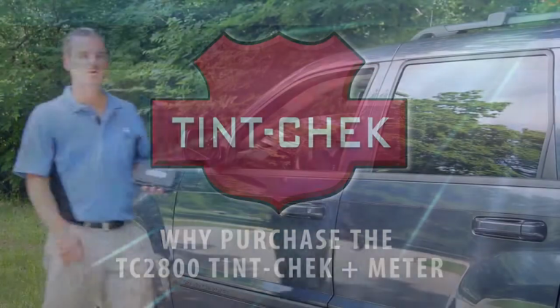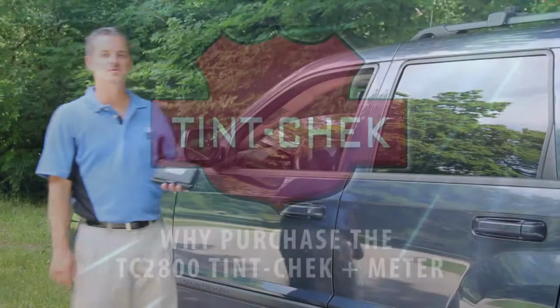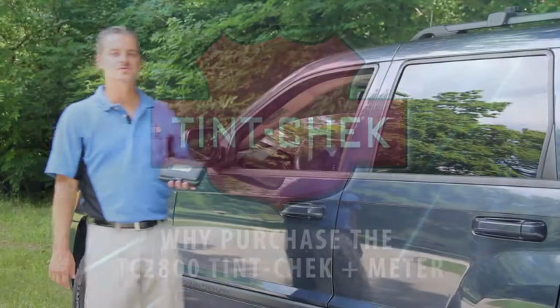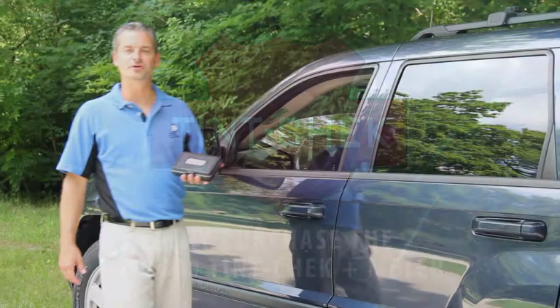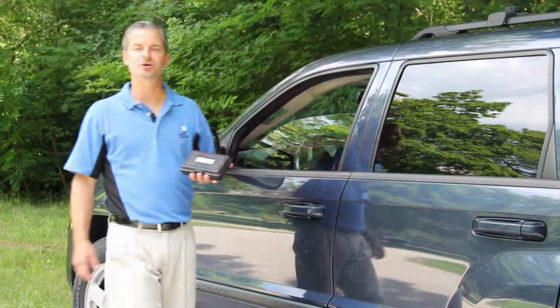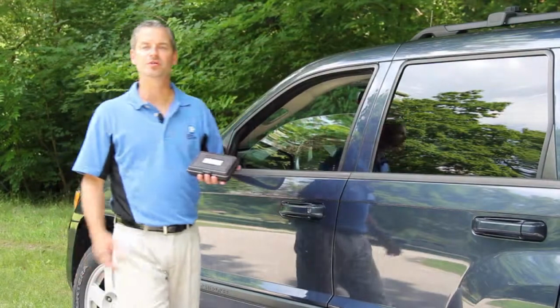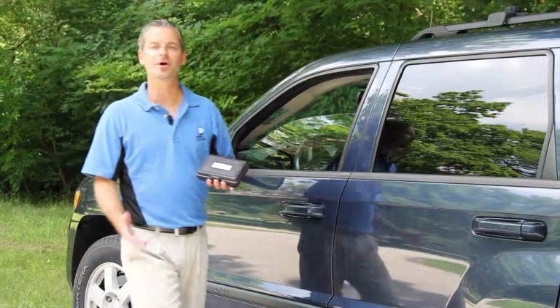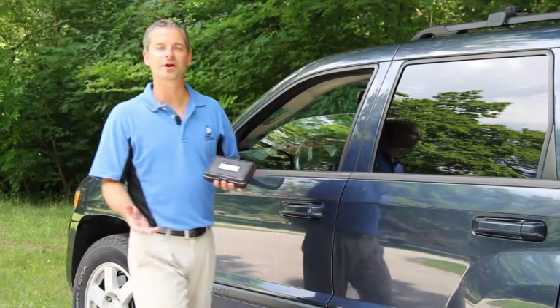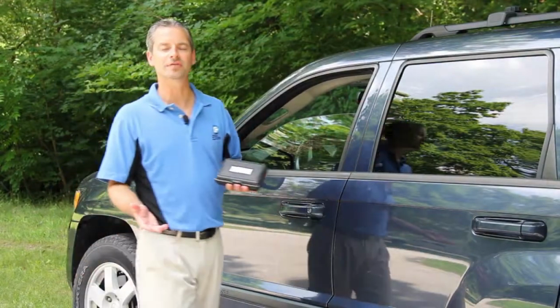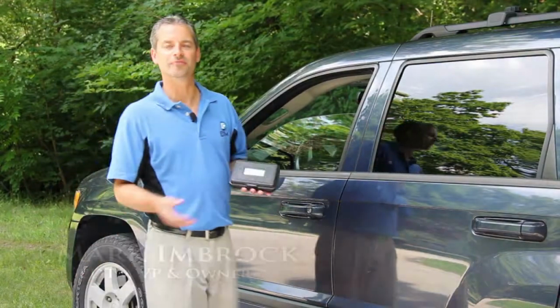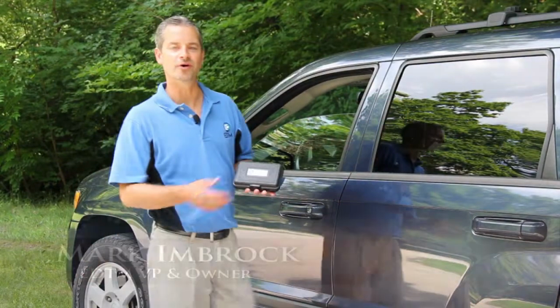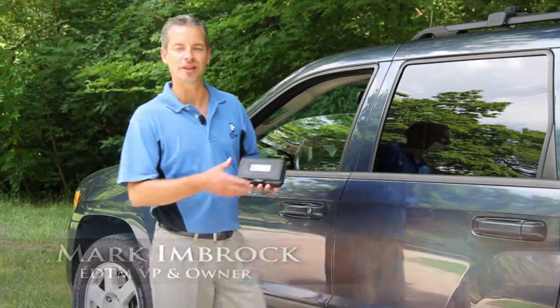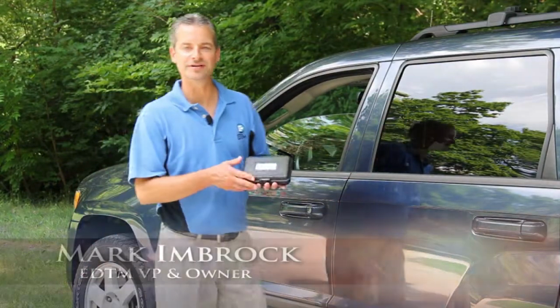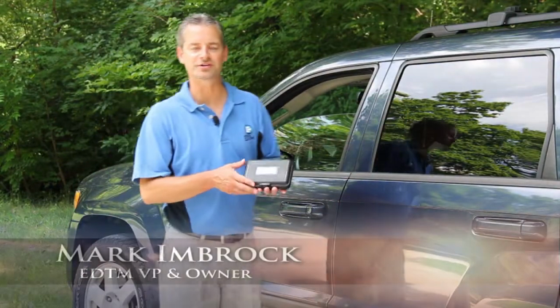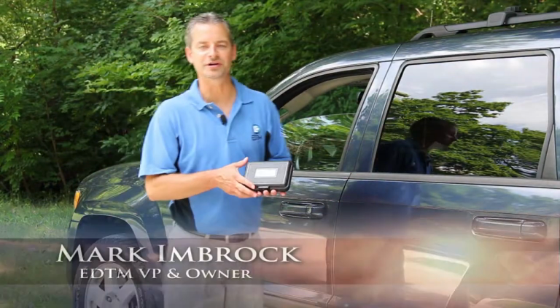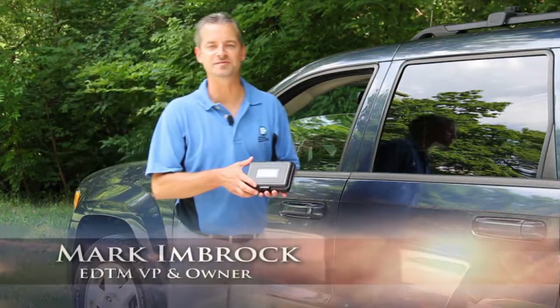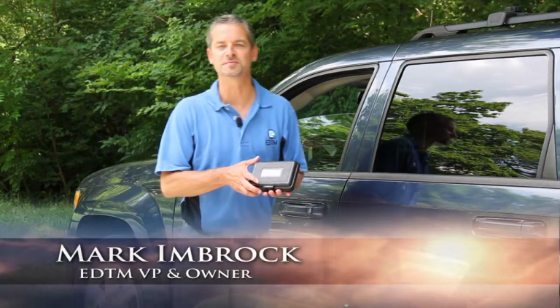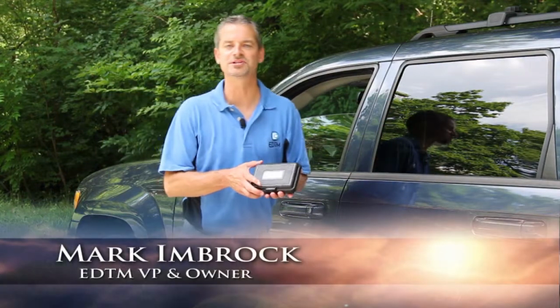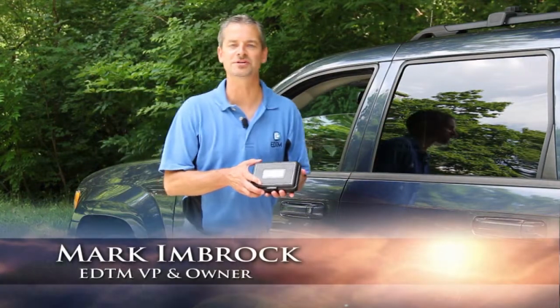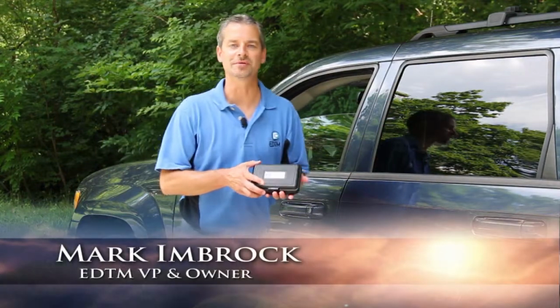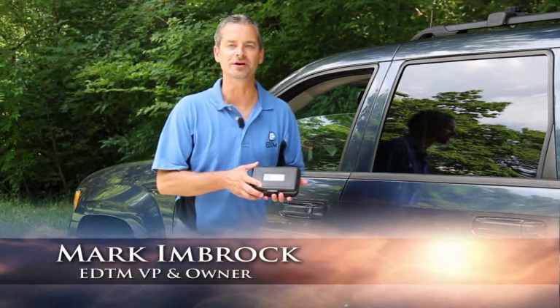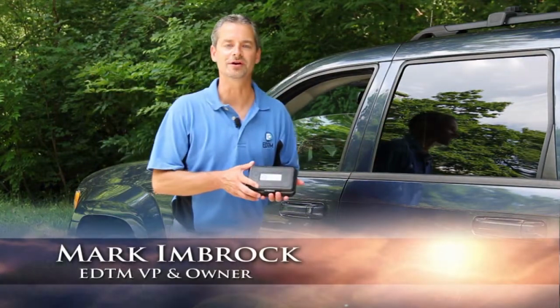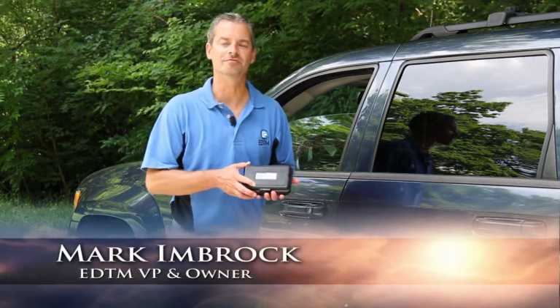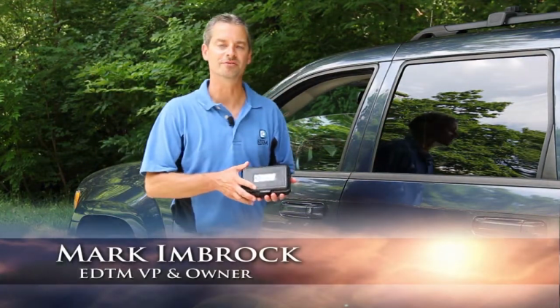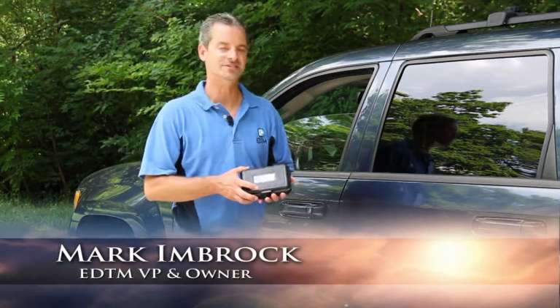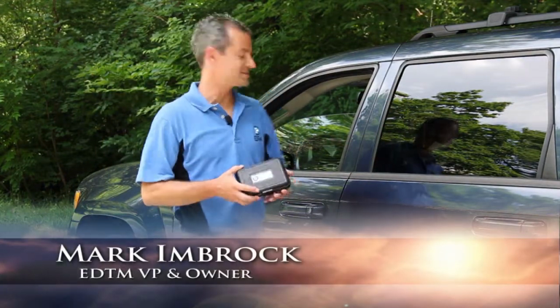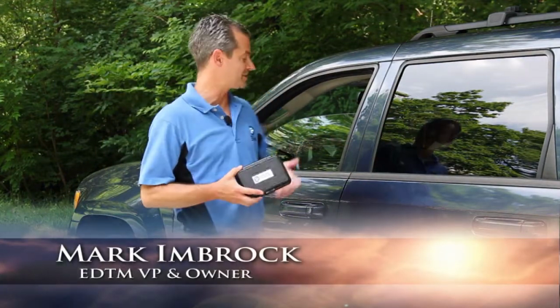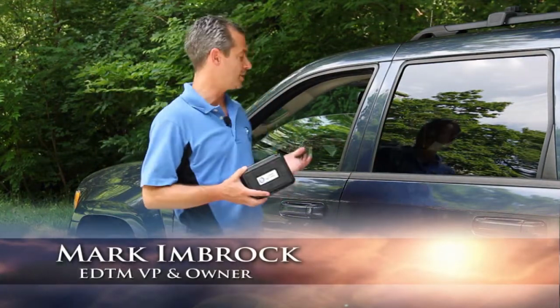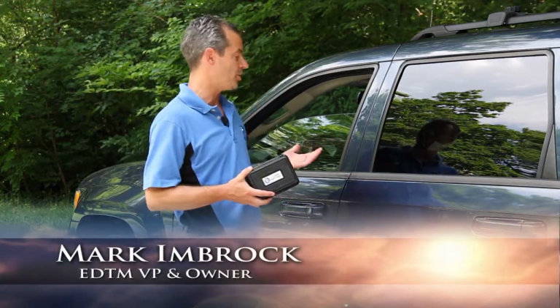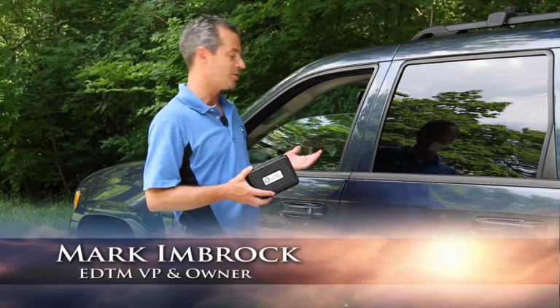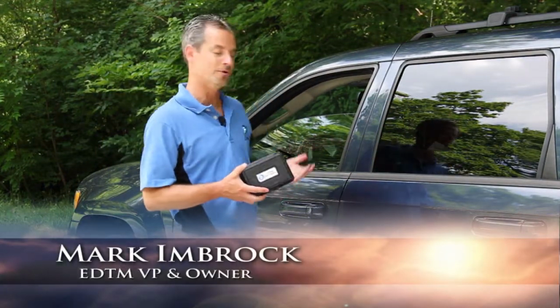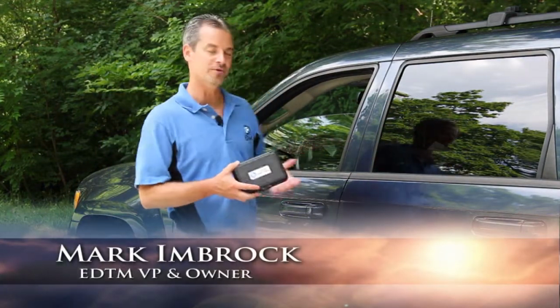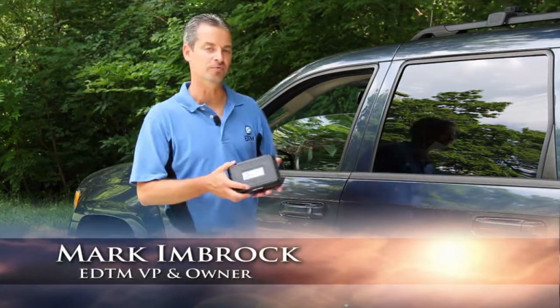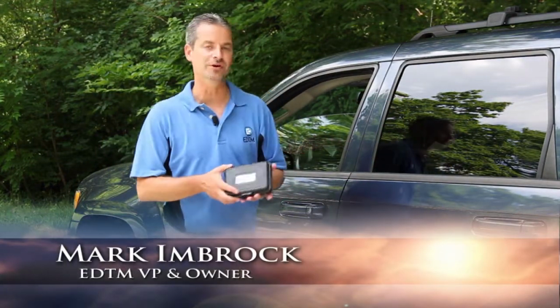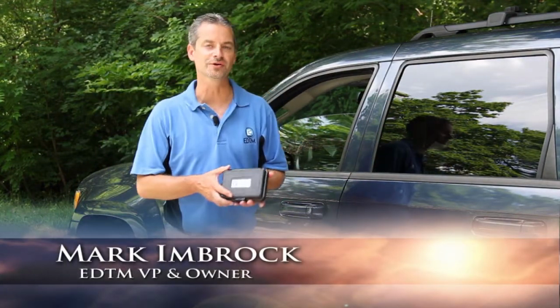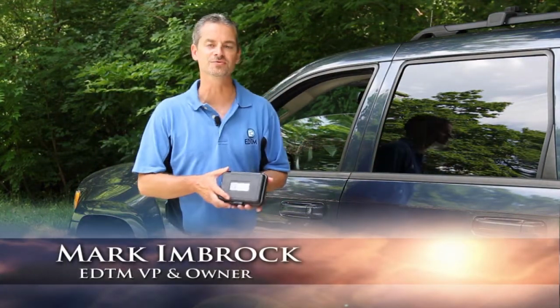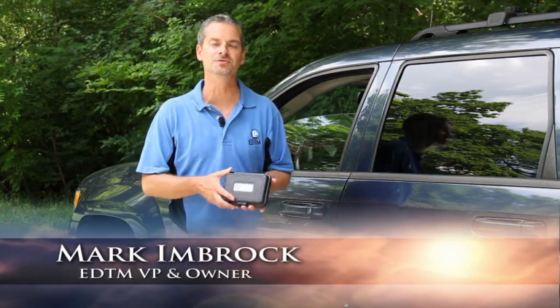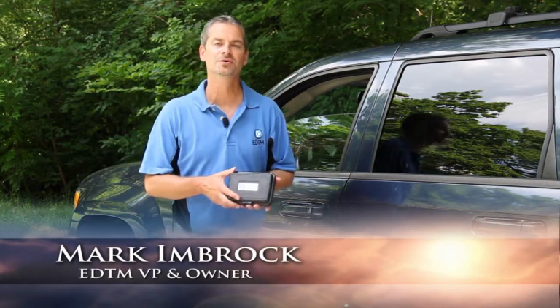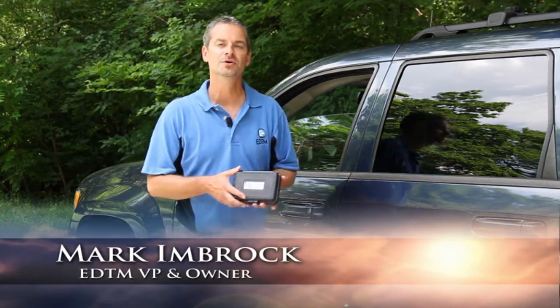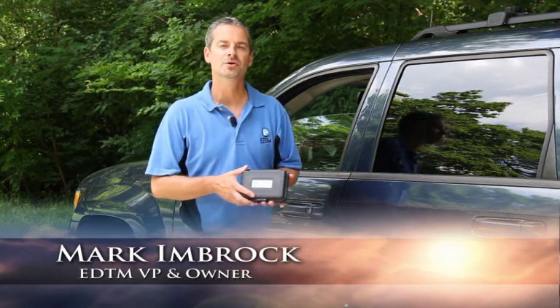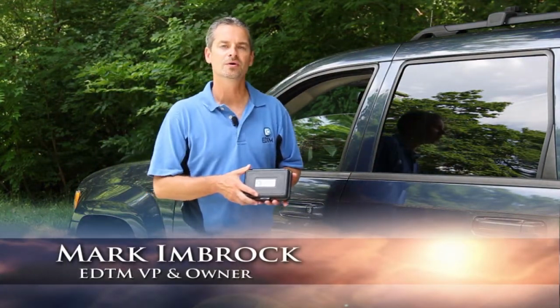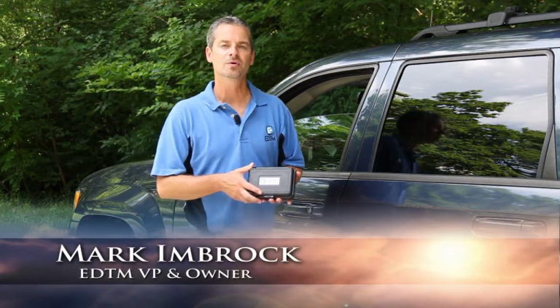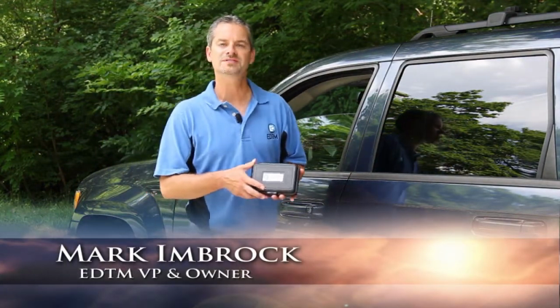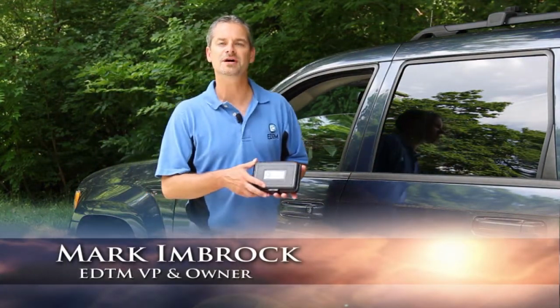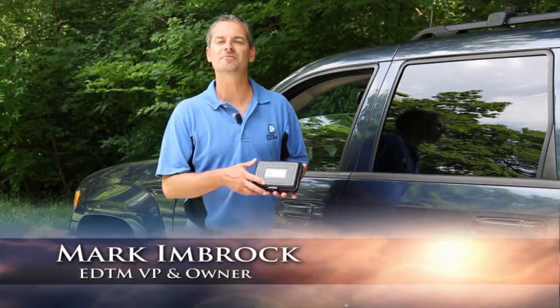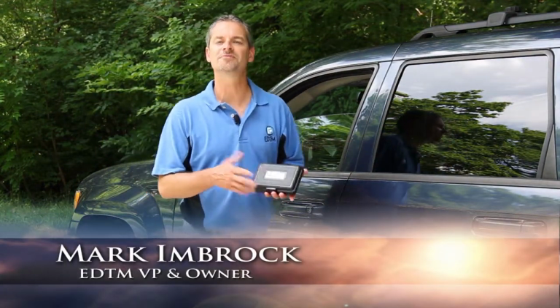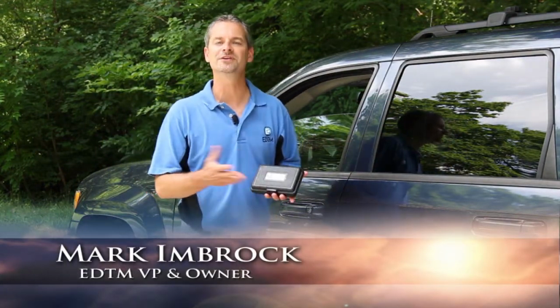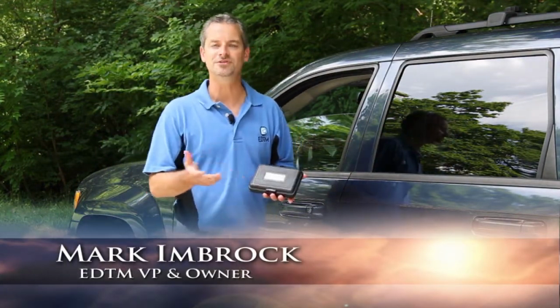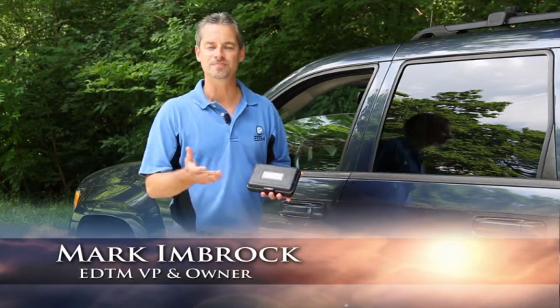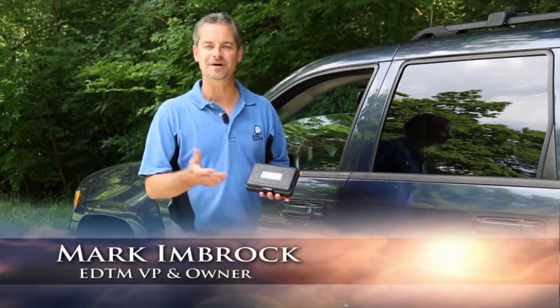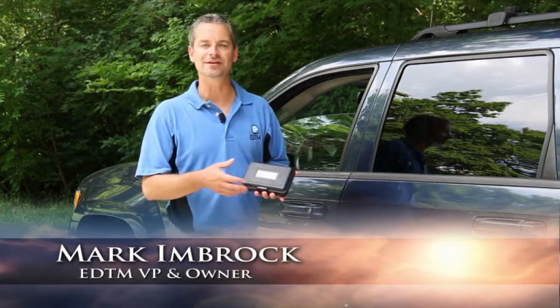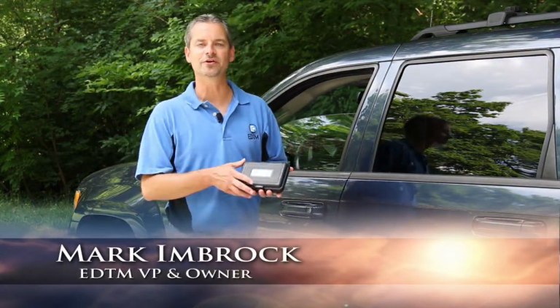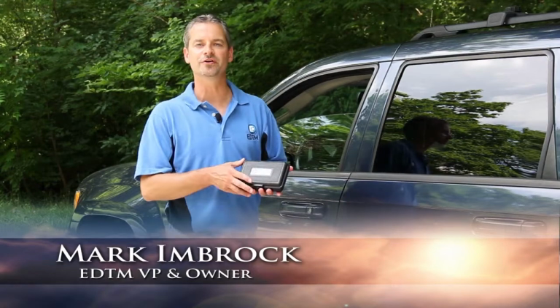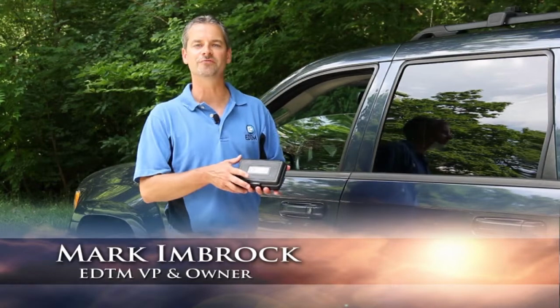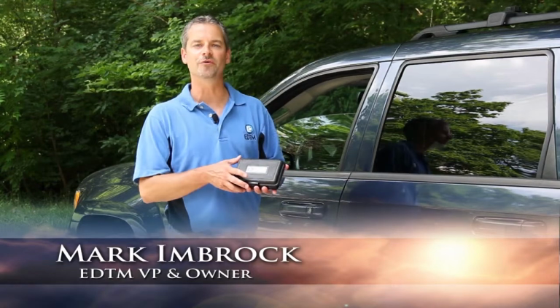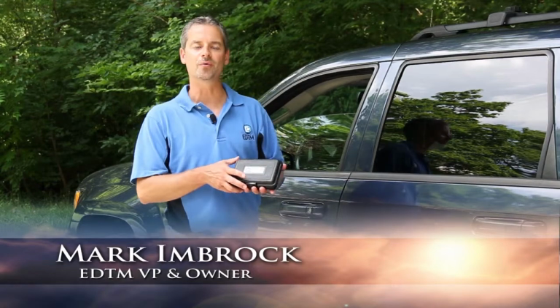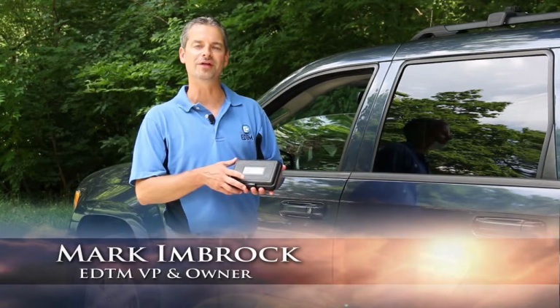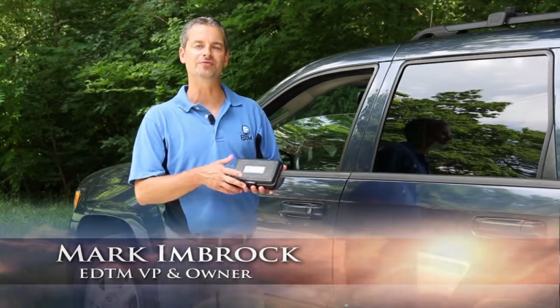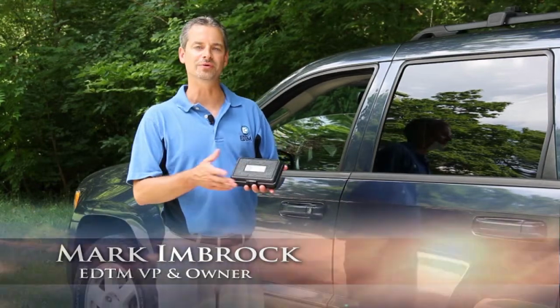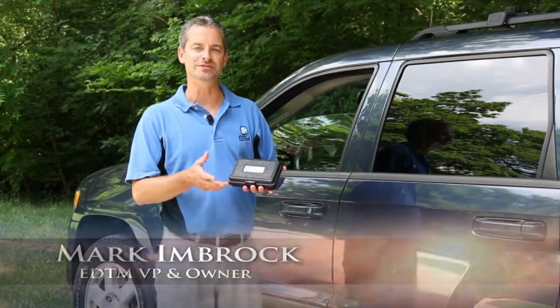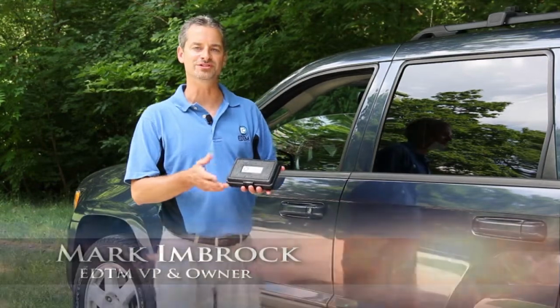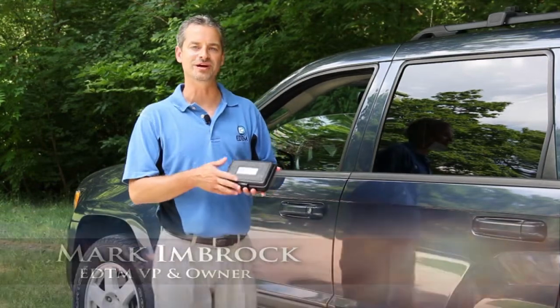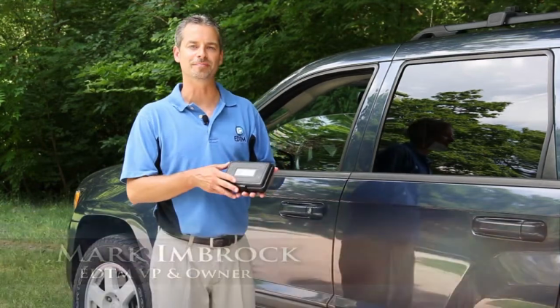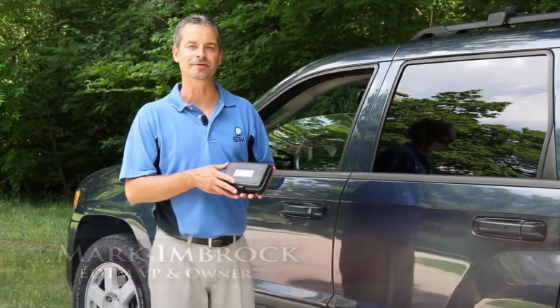So, you're in the market for a light transmission meter for testing automotive windows. What type of features might you look for while doing the shopping?